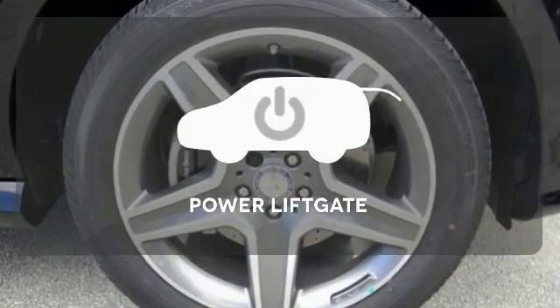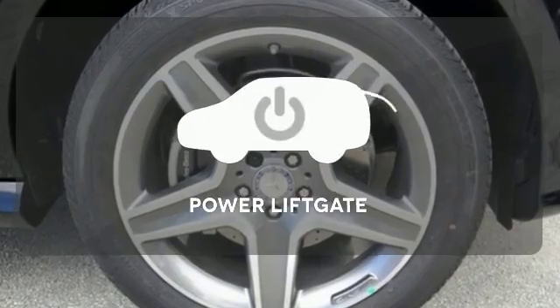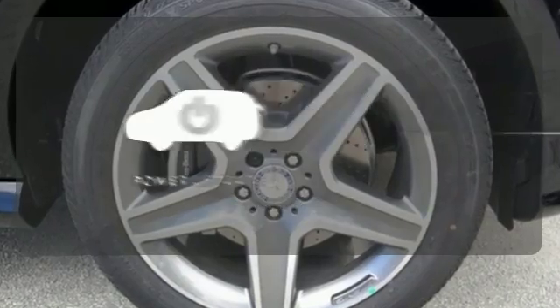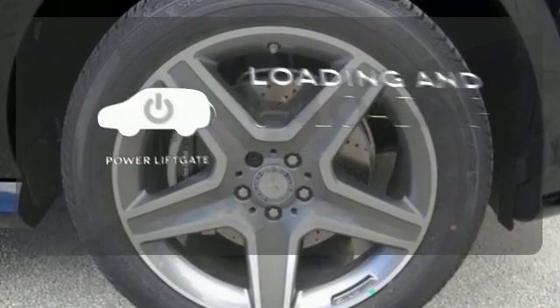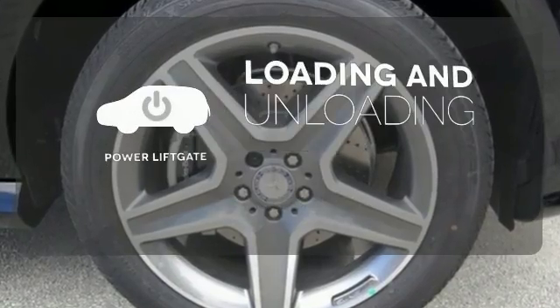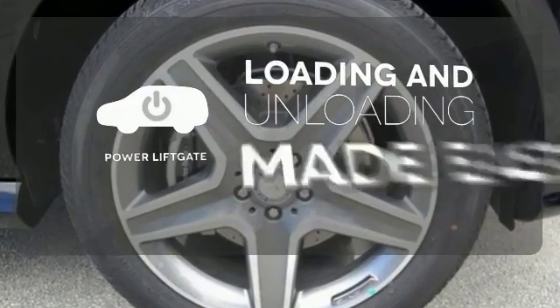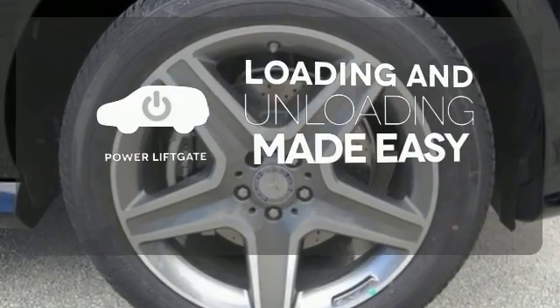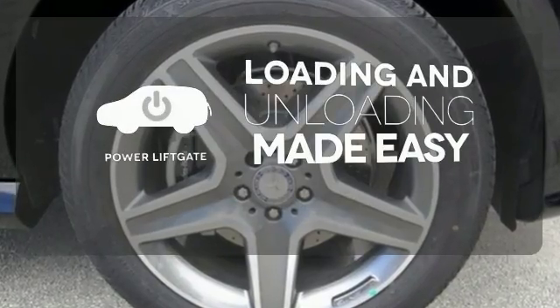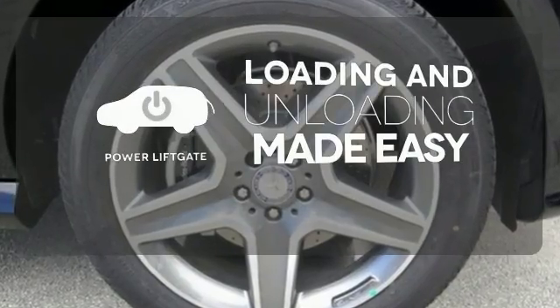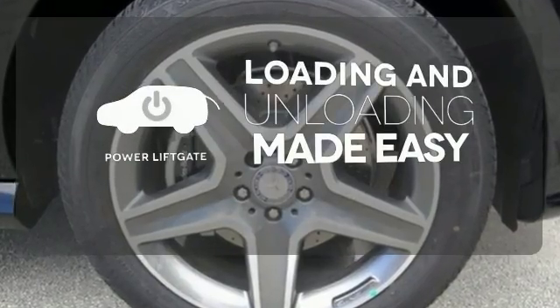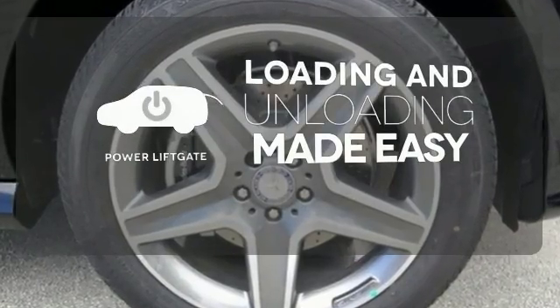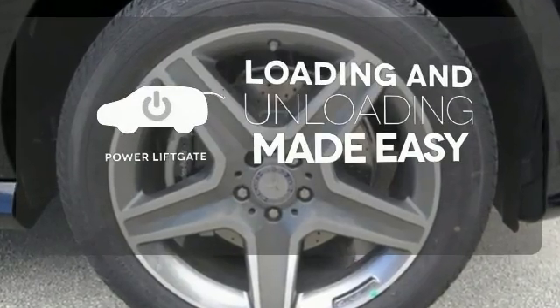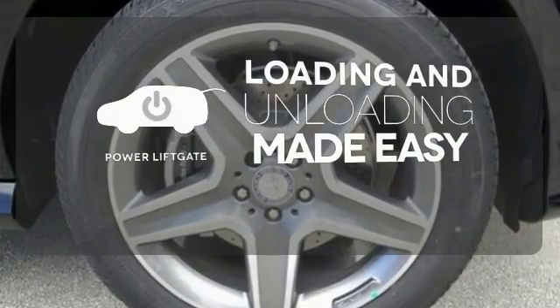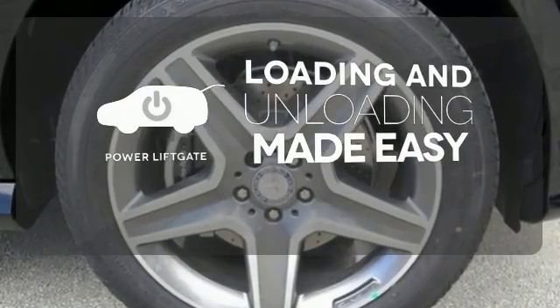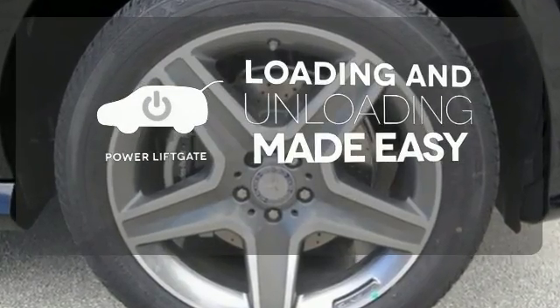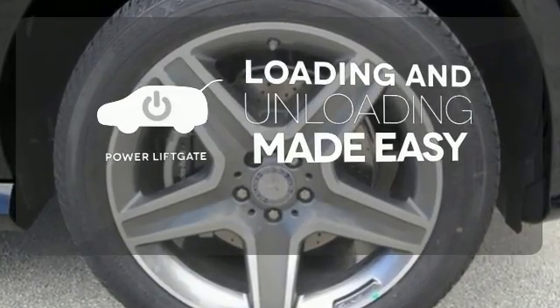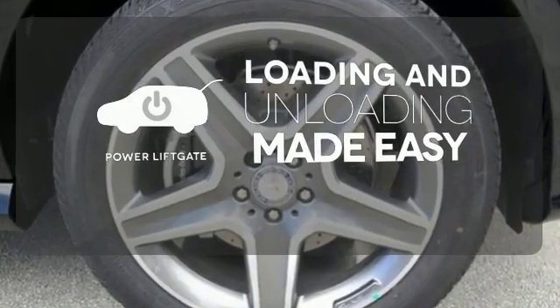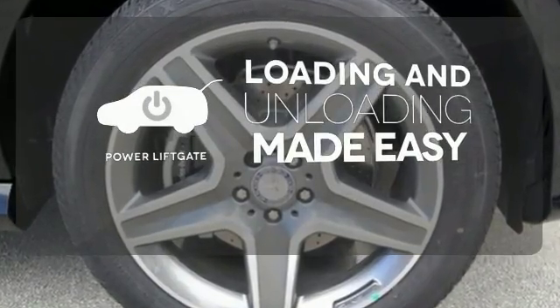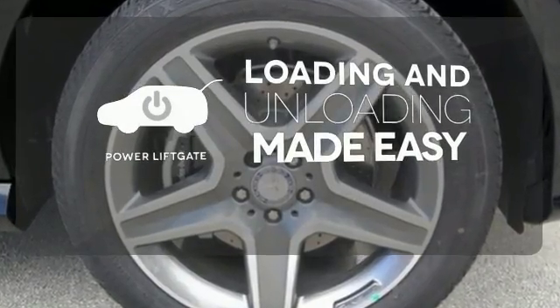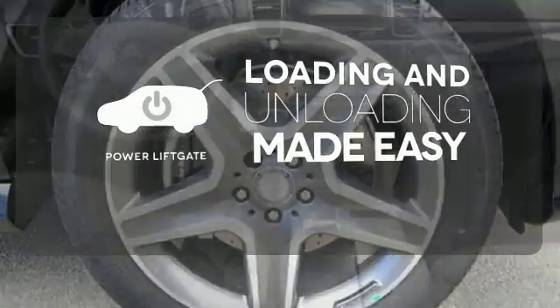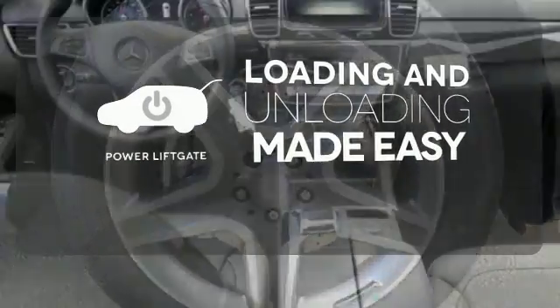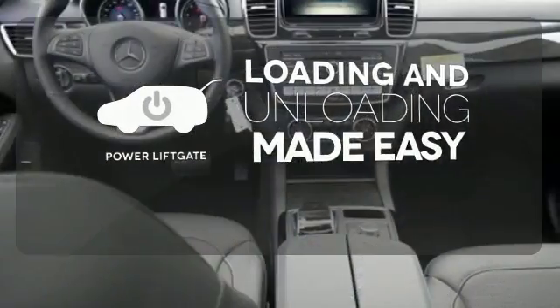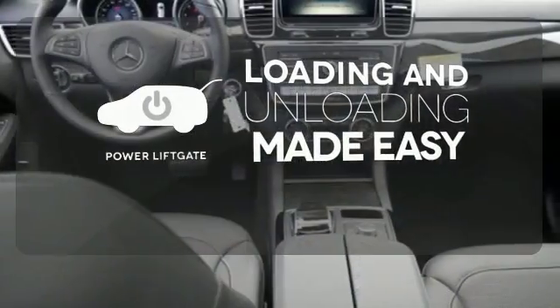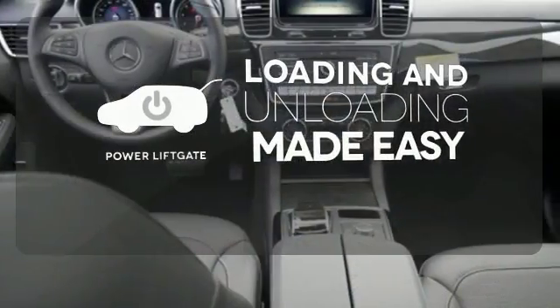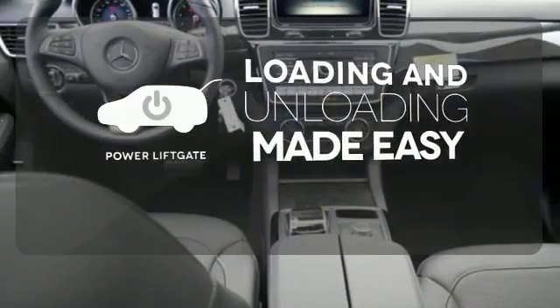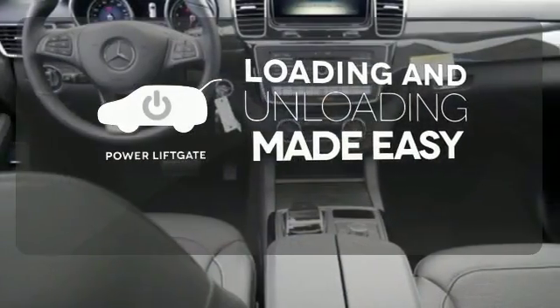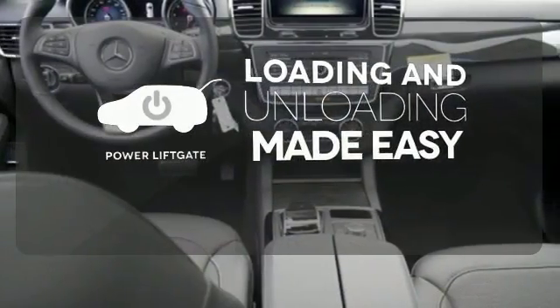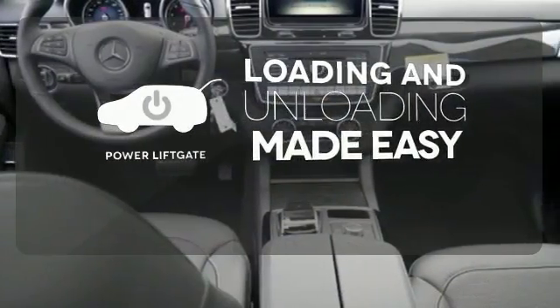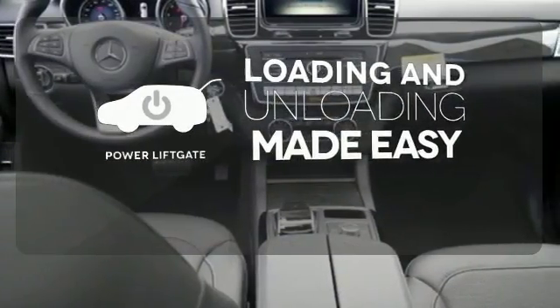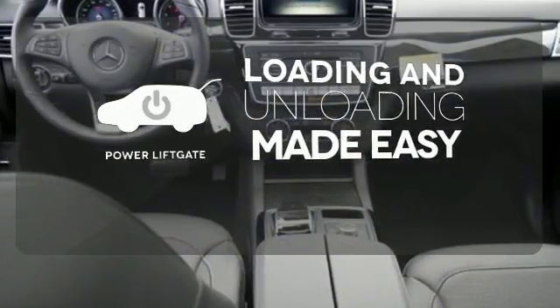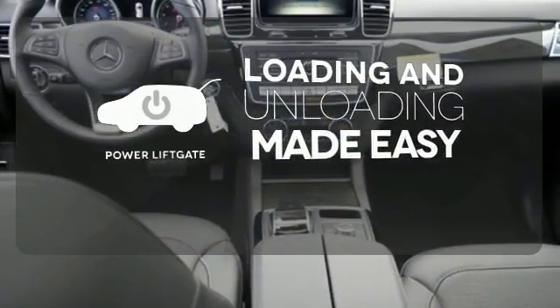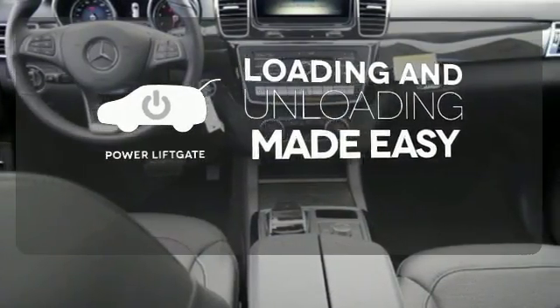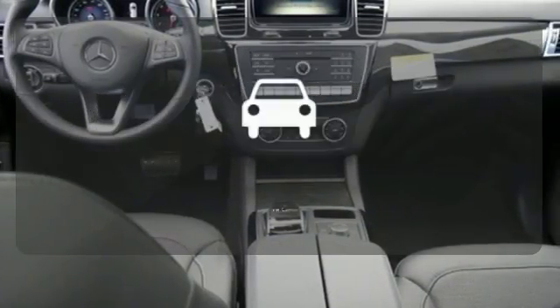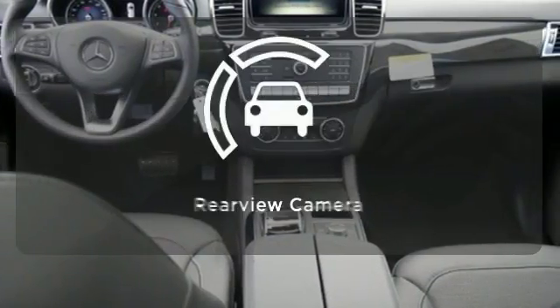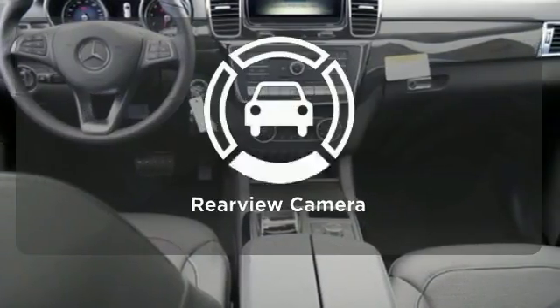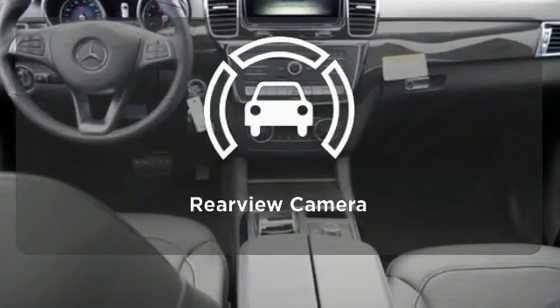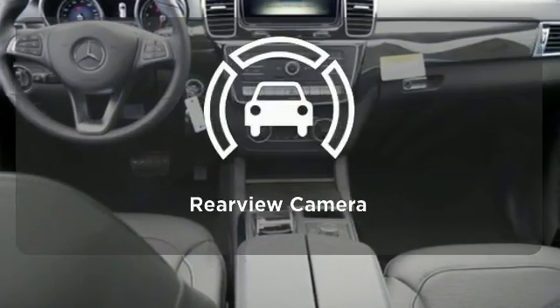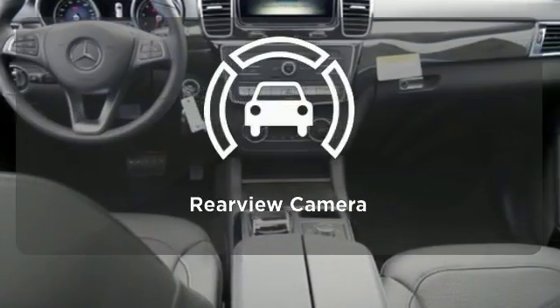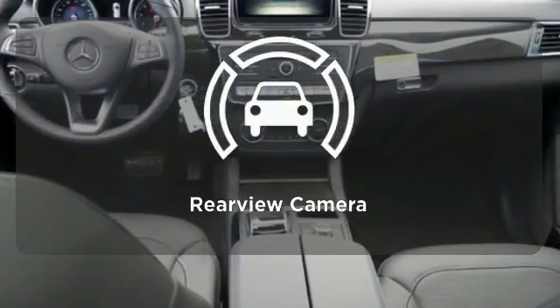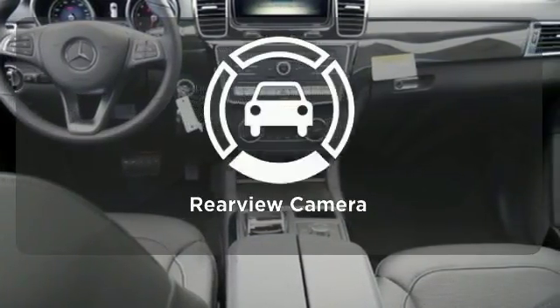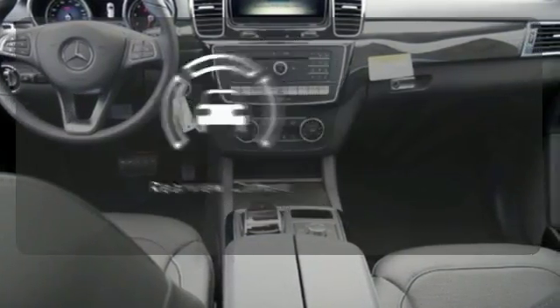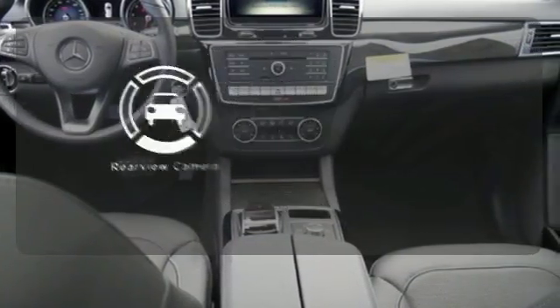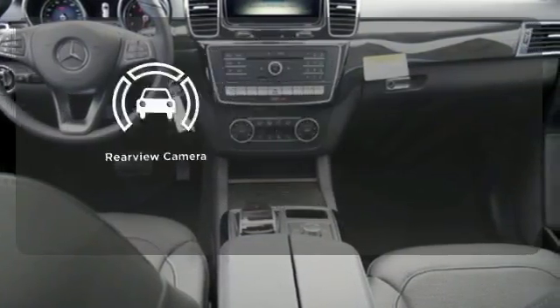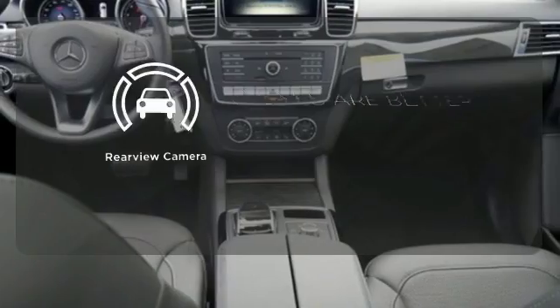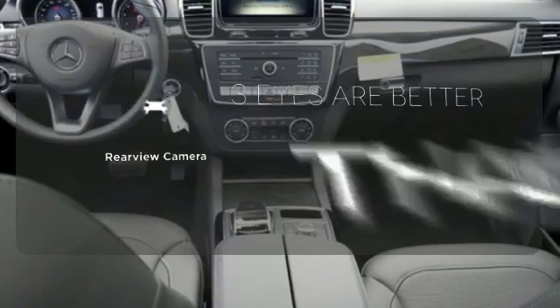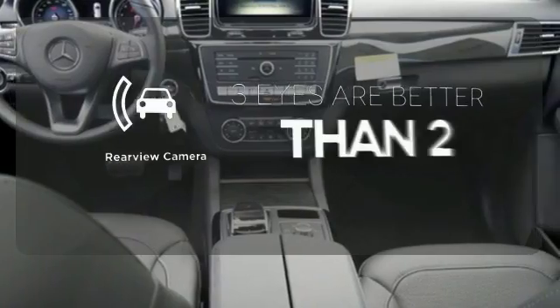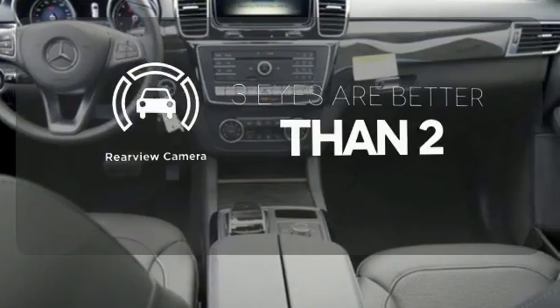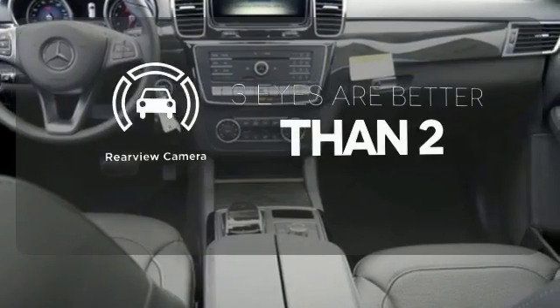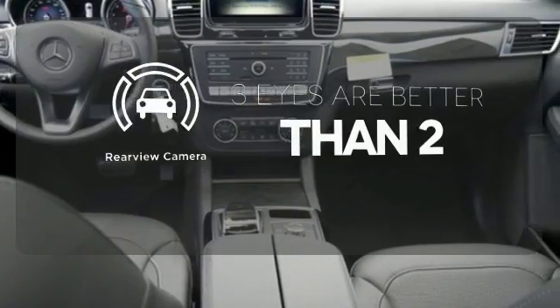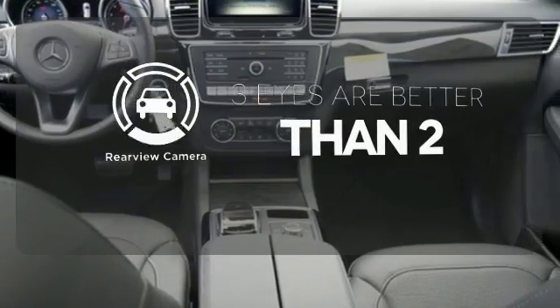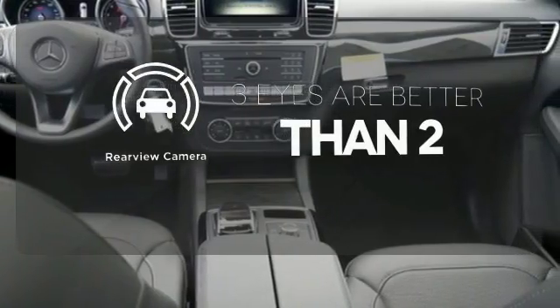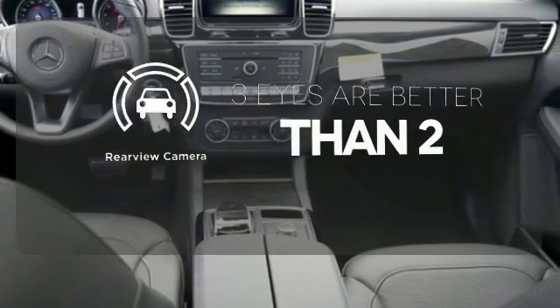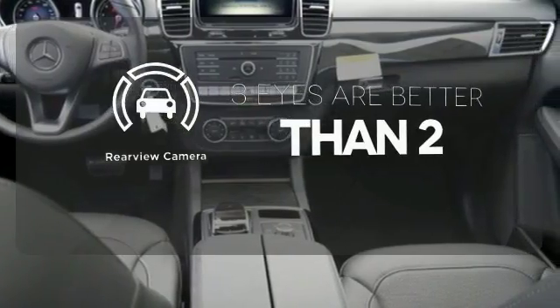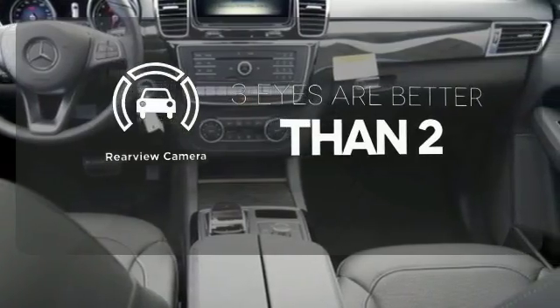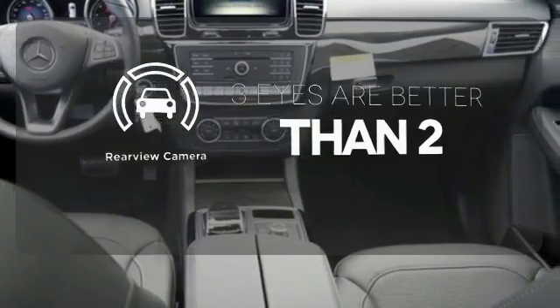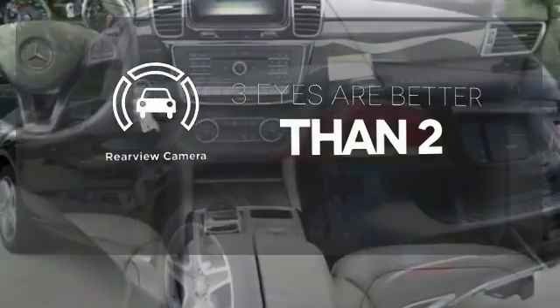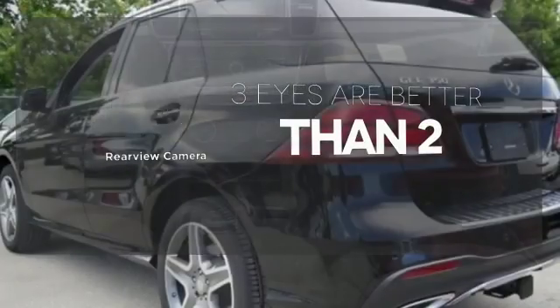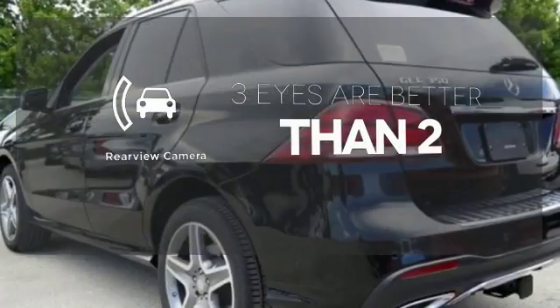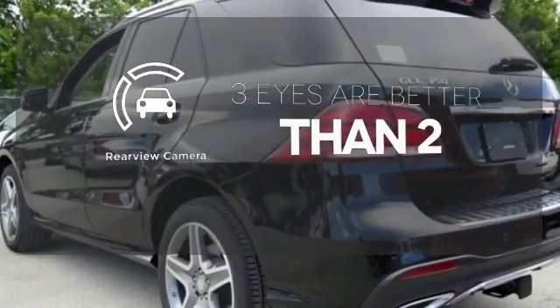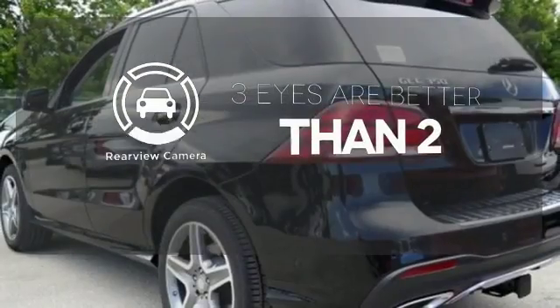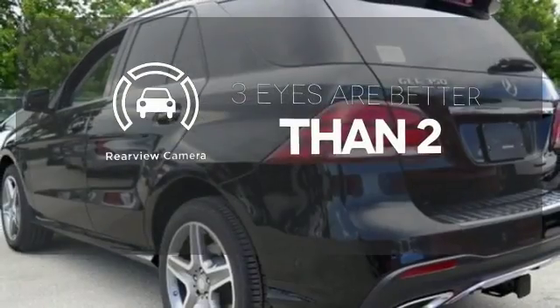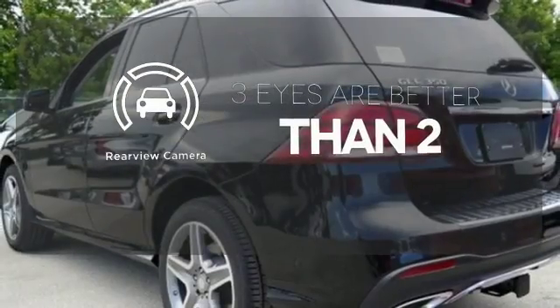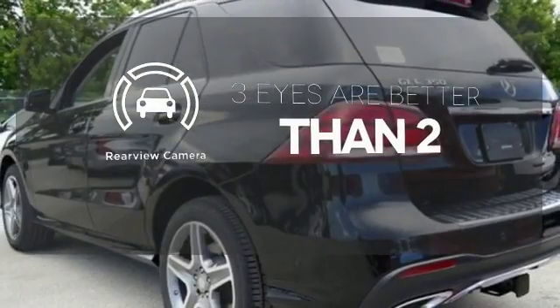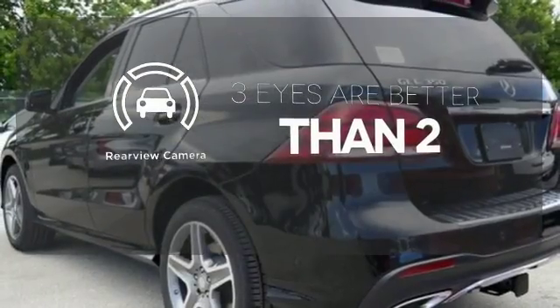Loading and unloading your vehicle just got easier with the power liftgate. The backup camera gives you a clear picture of what's behind you.